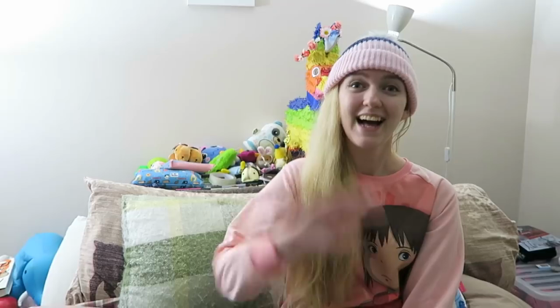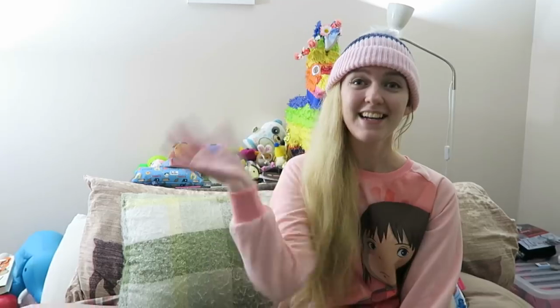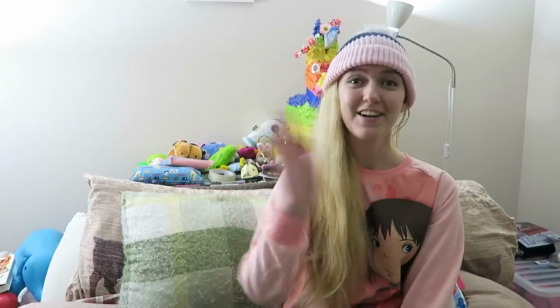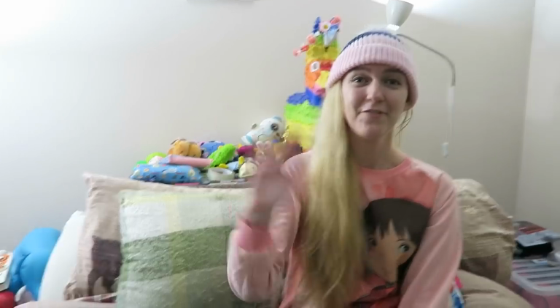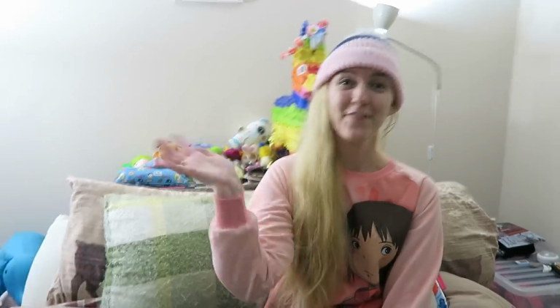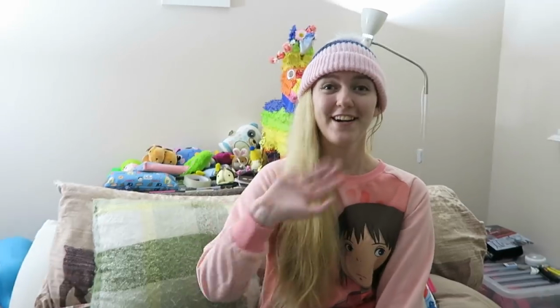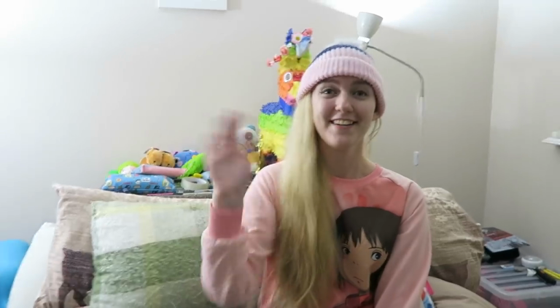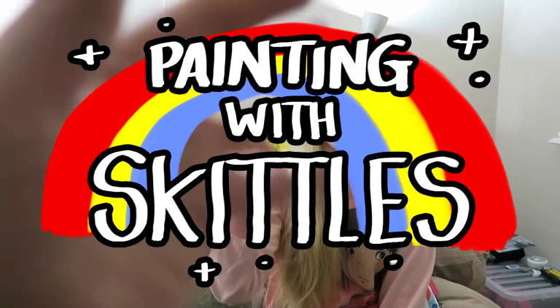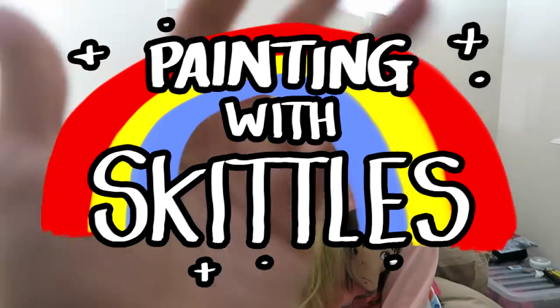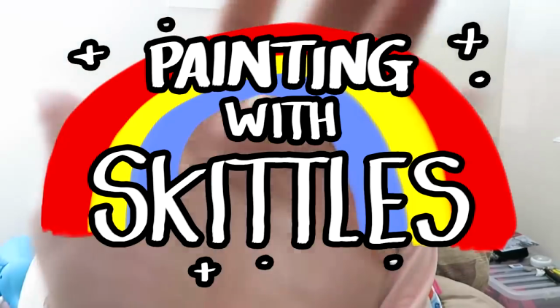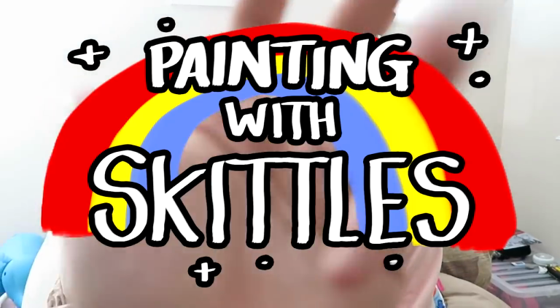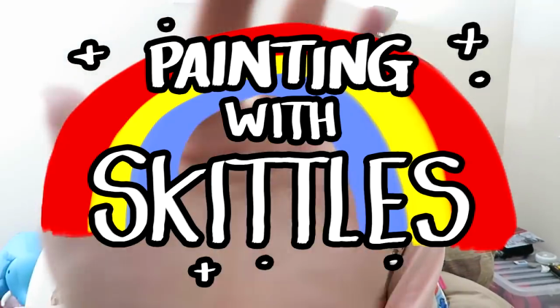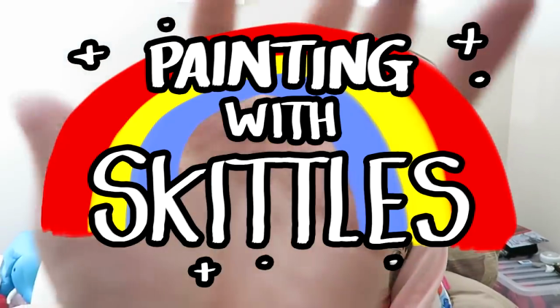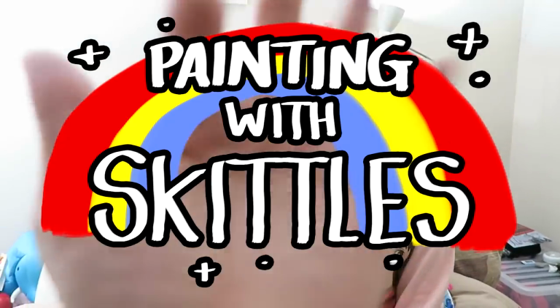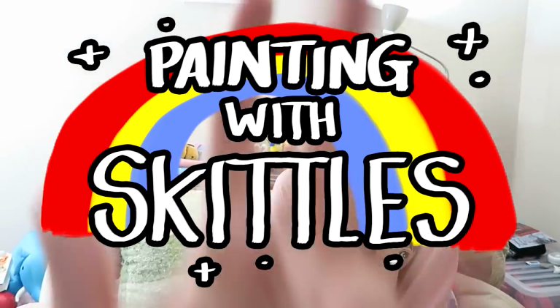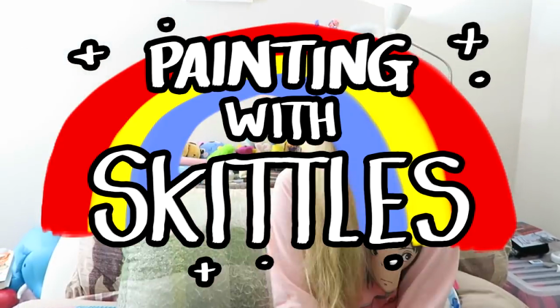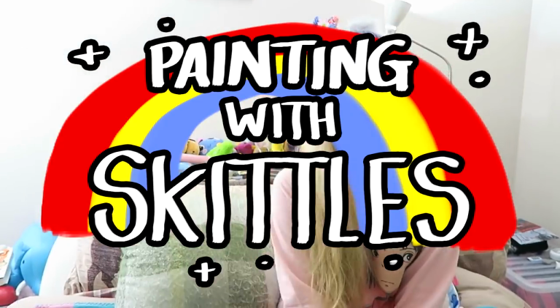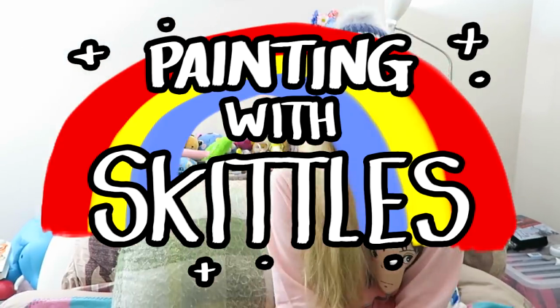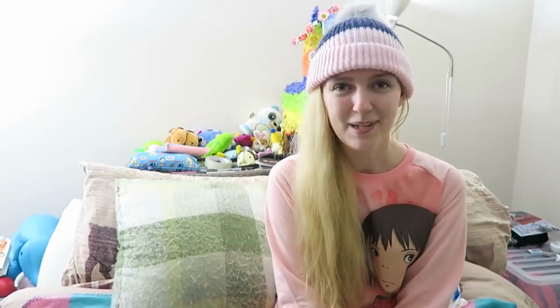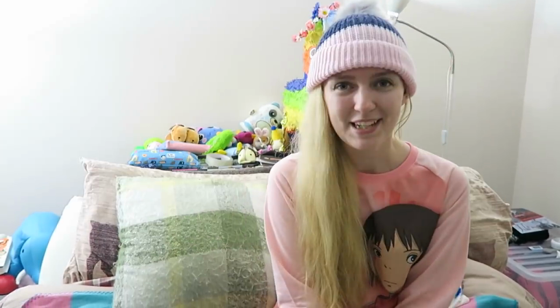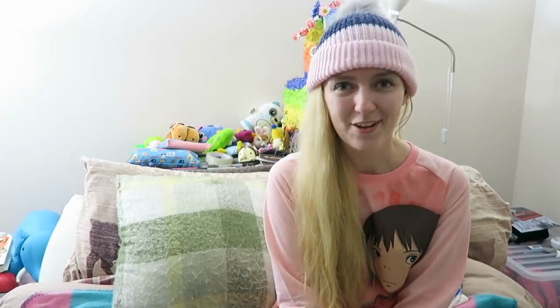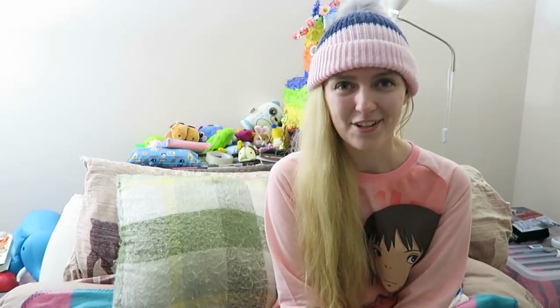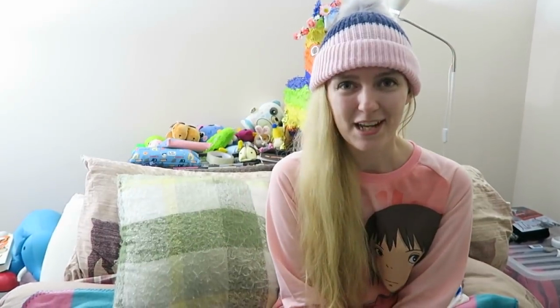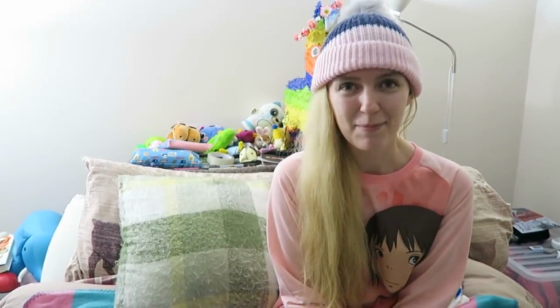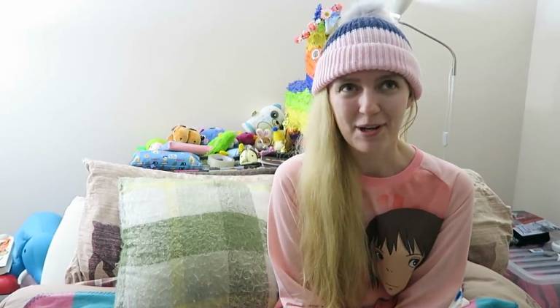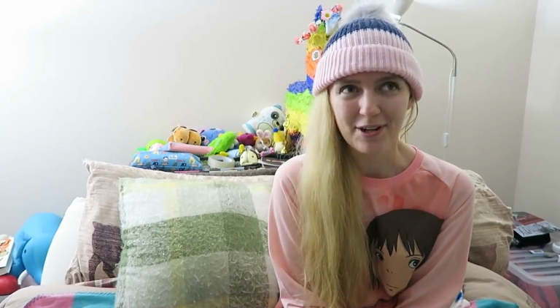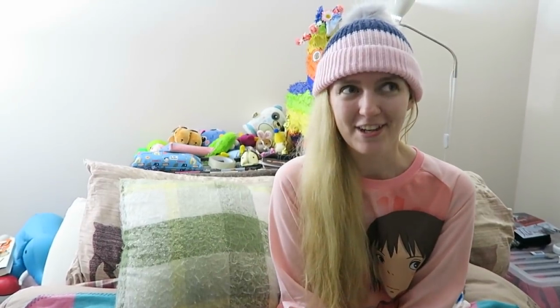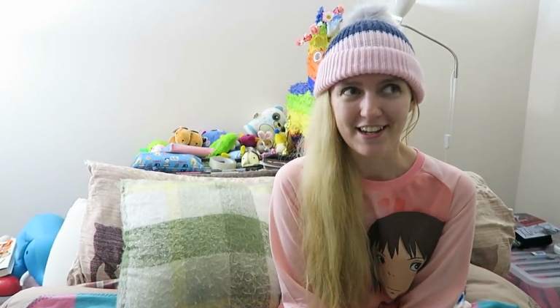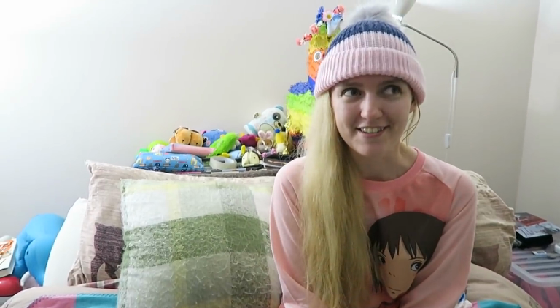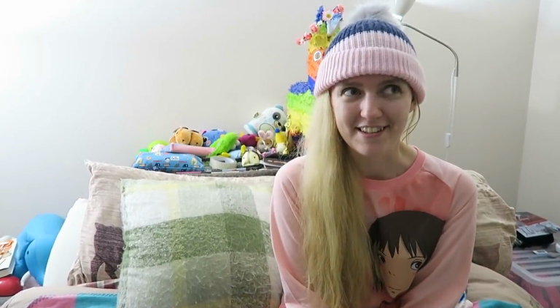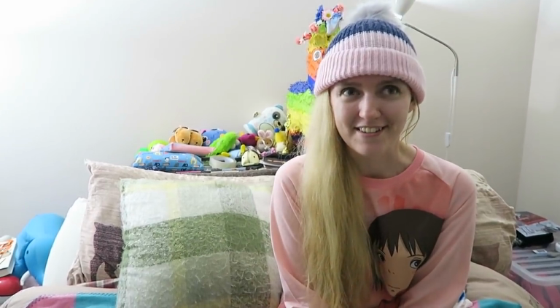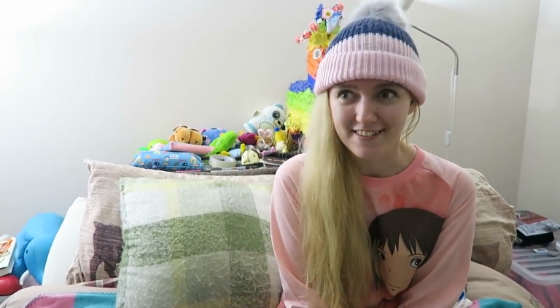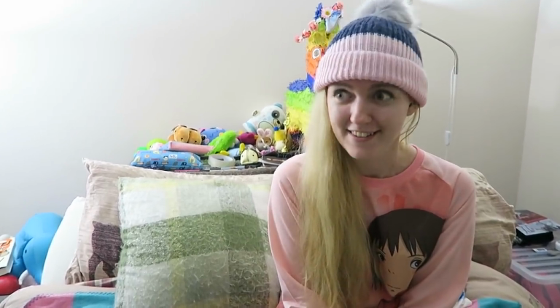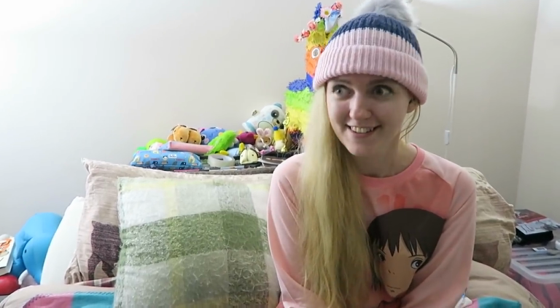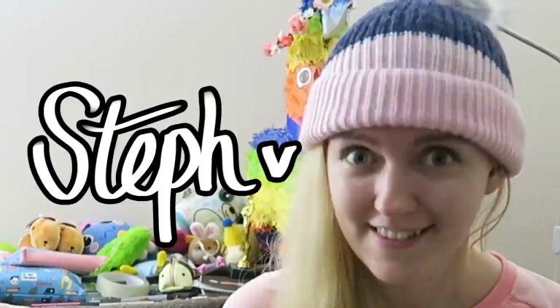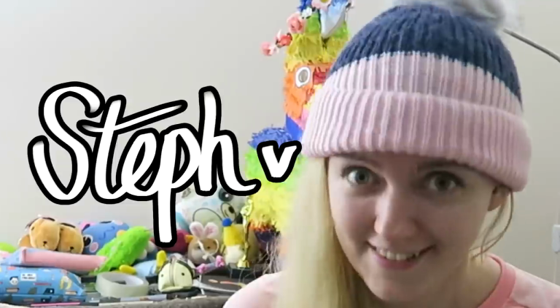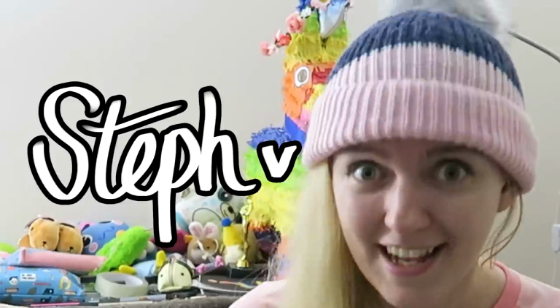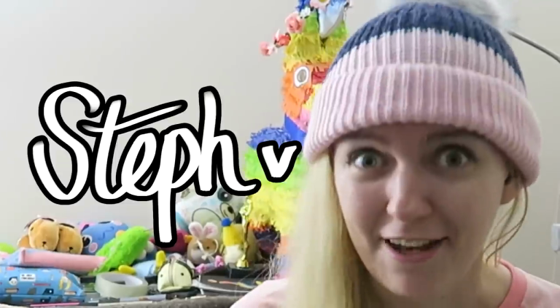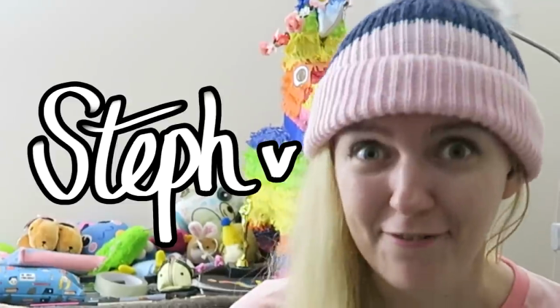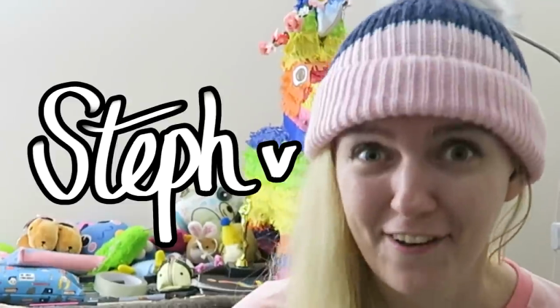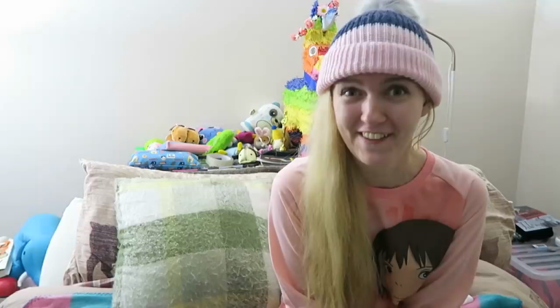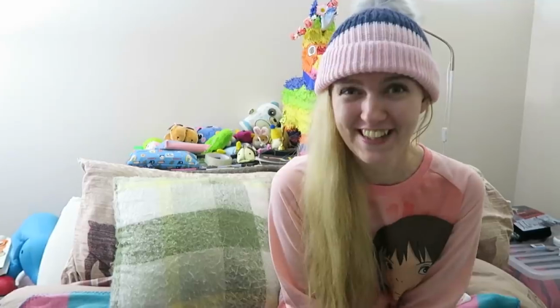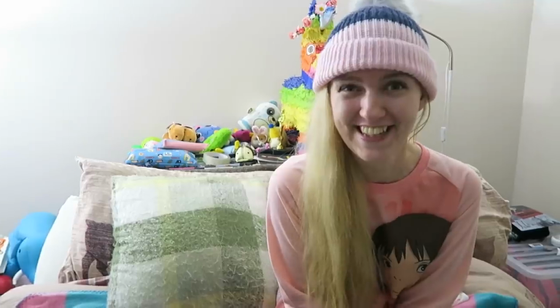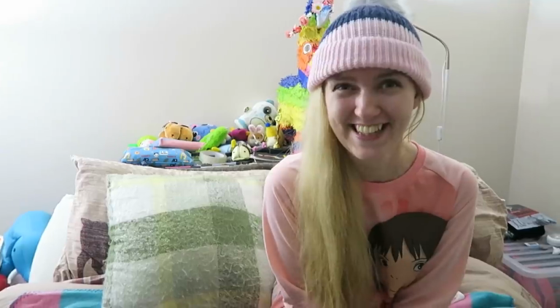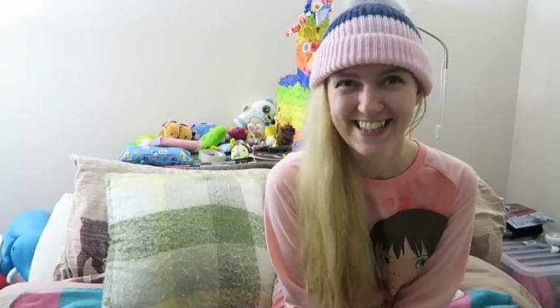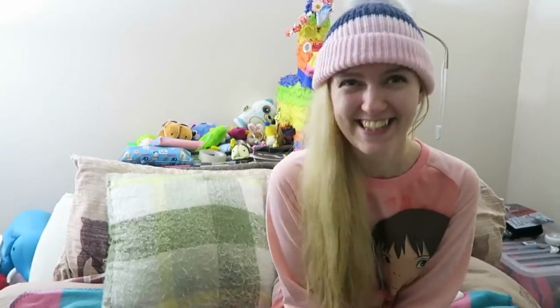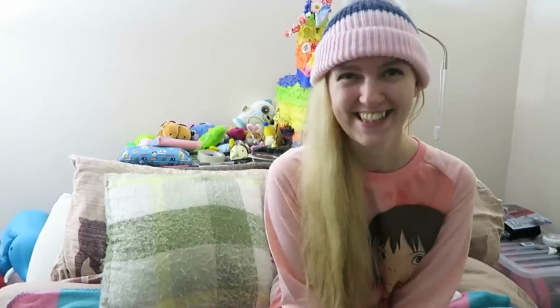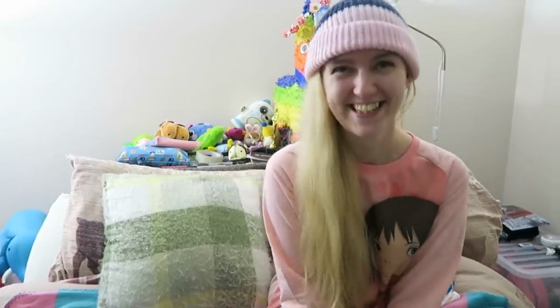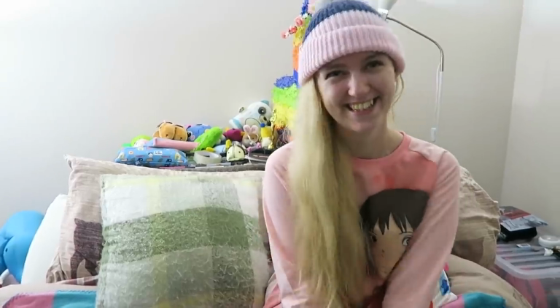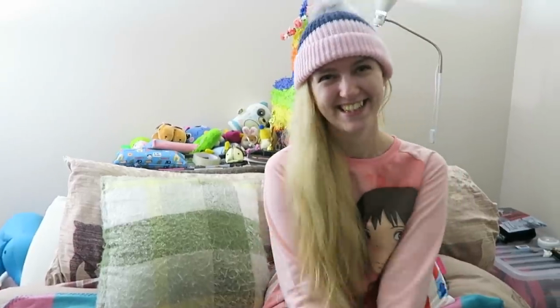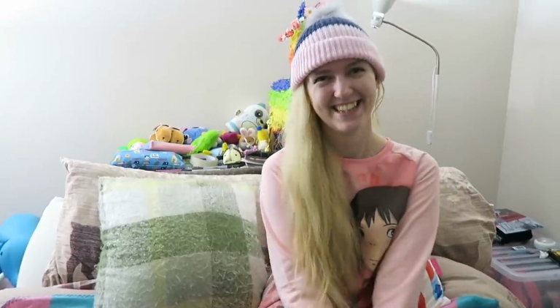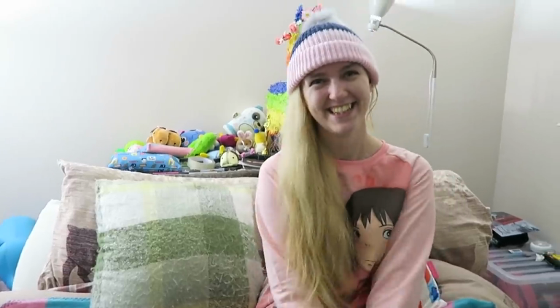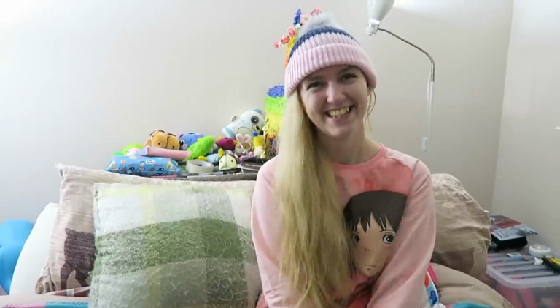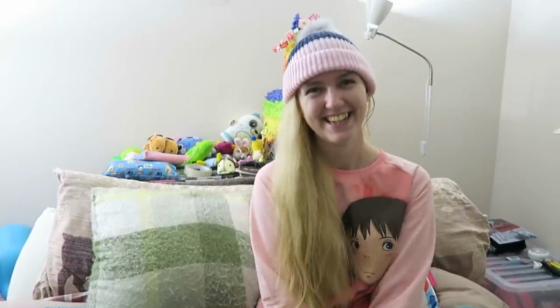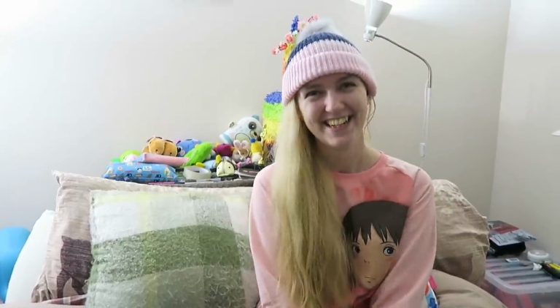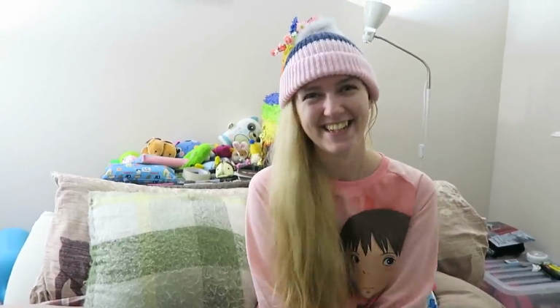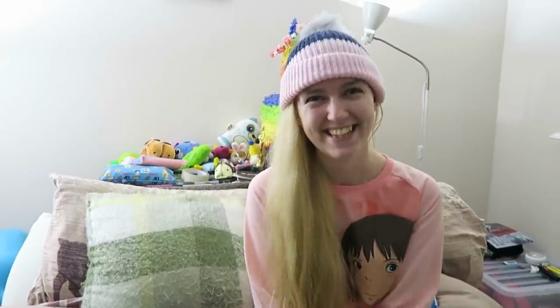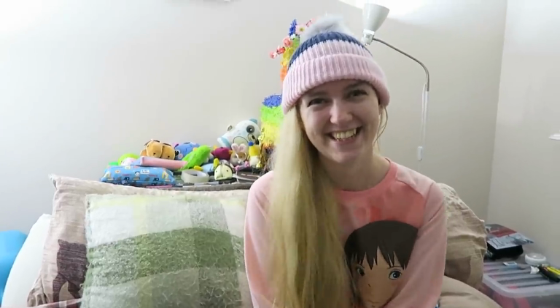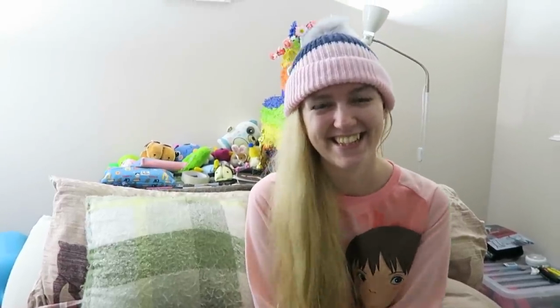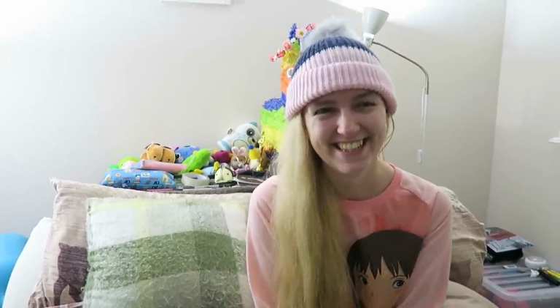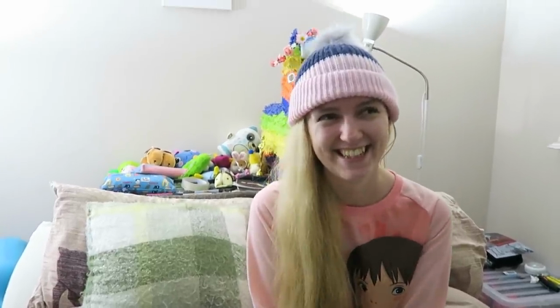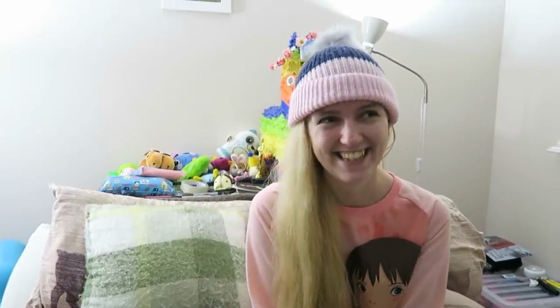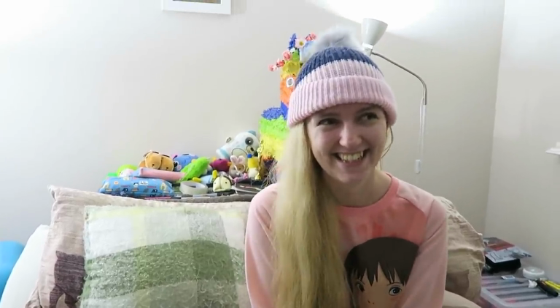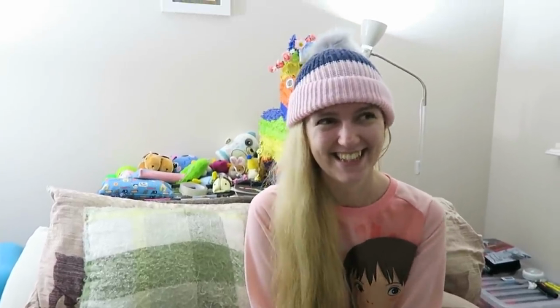Hi art friends! Hey art friends! It's me, your neighborhood artist Steph — it's that weird woman that paints with weird things!